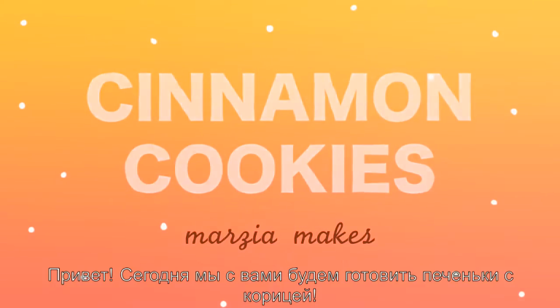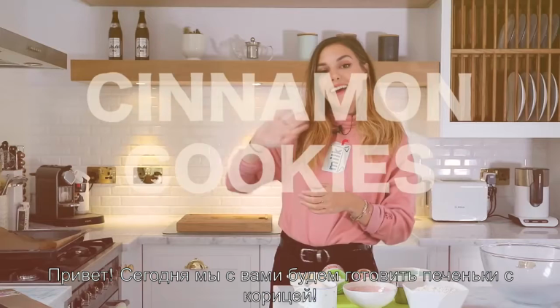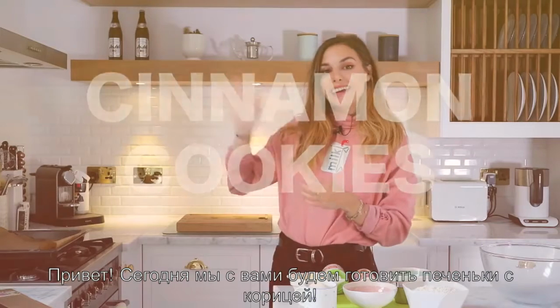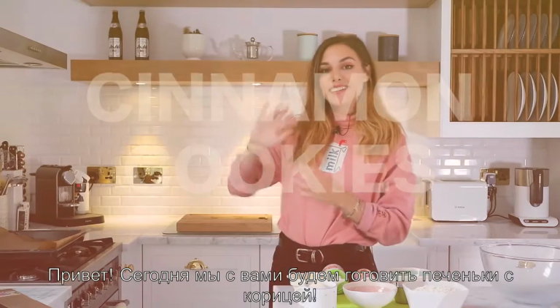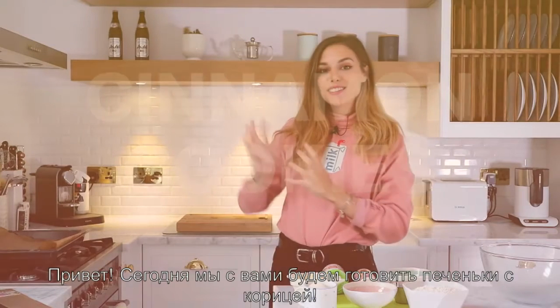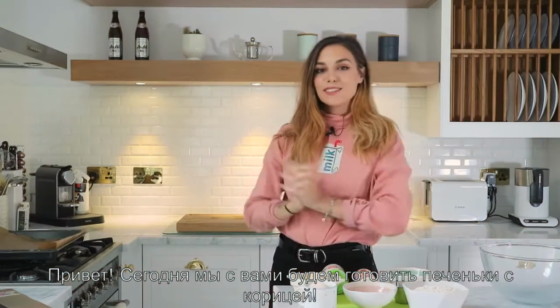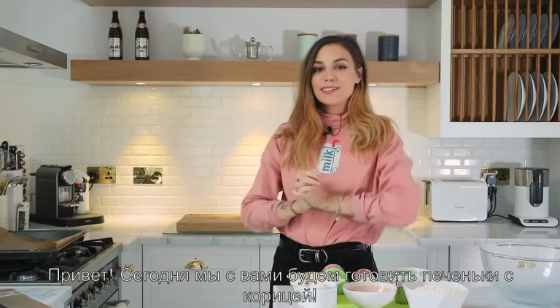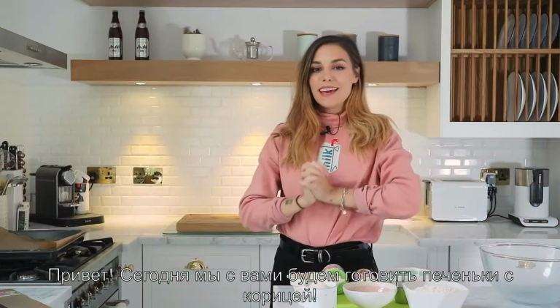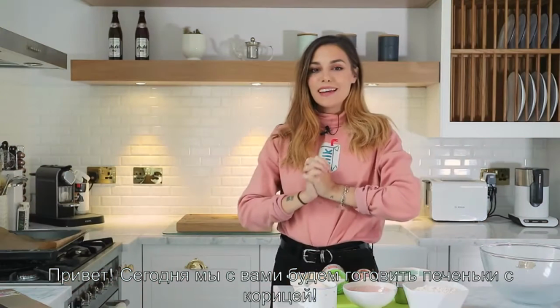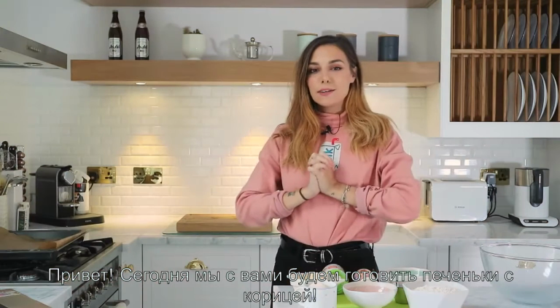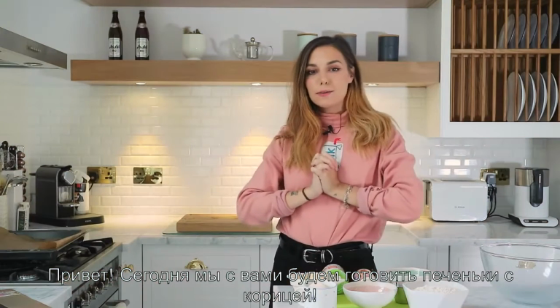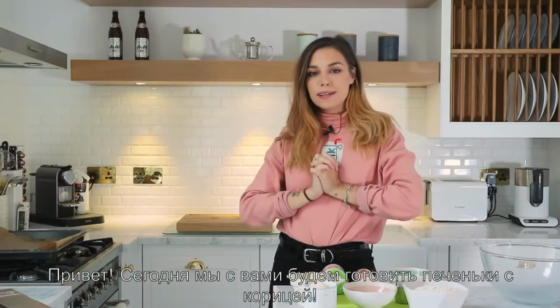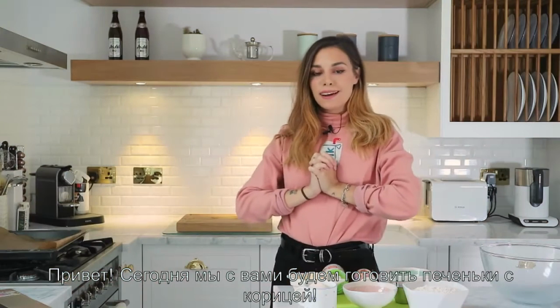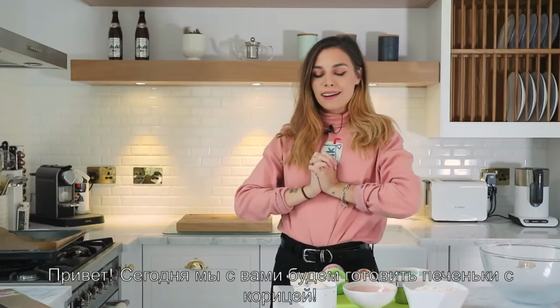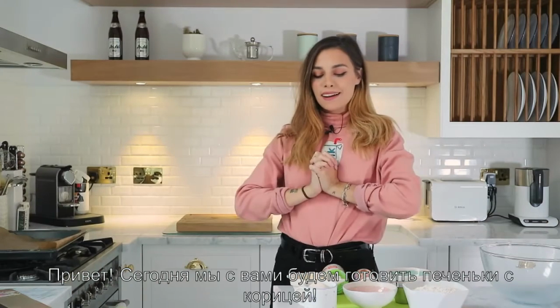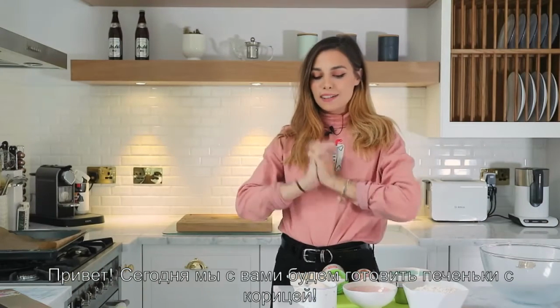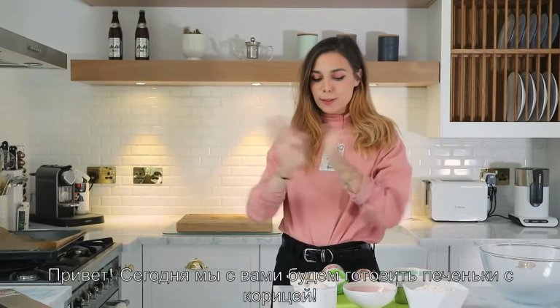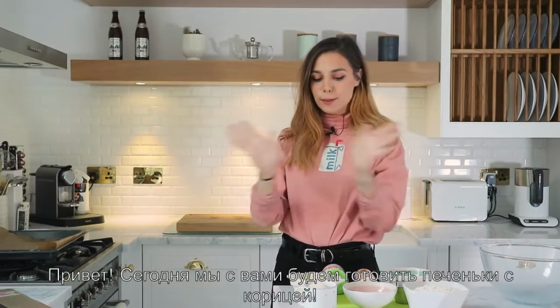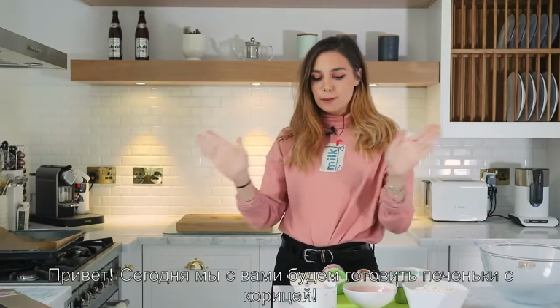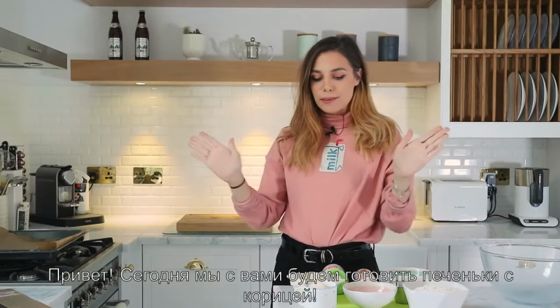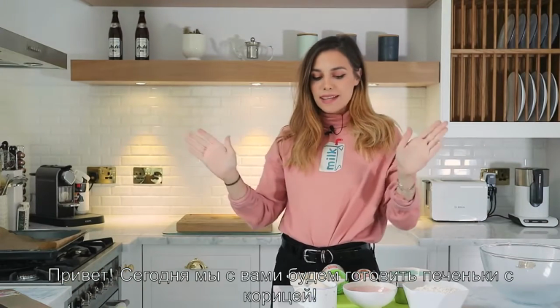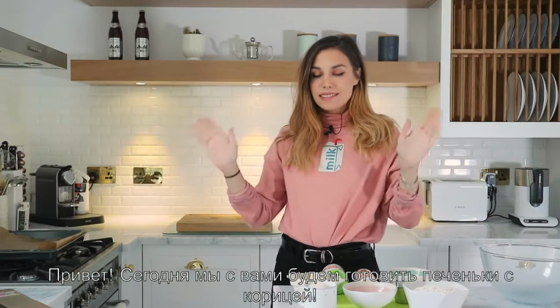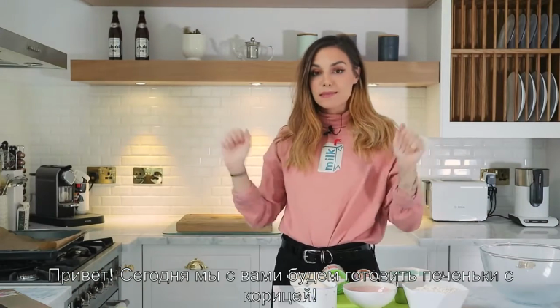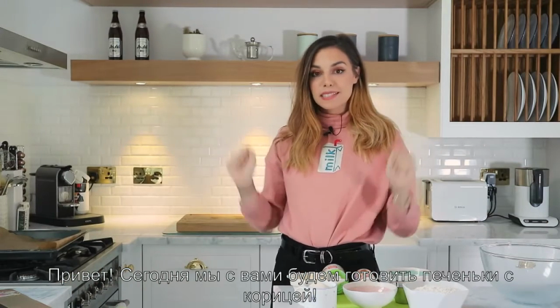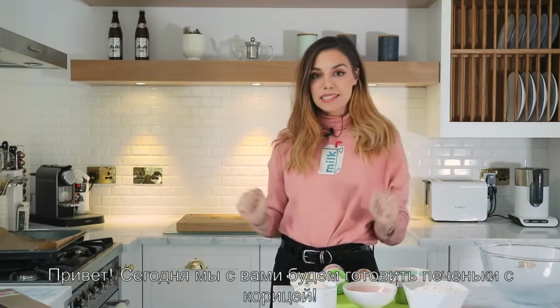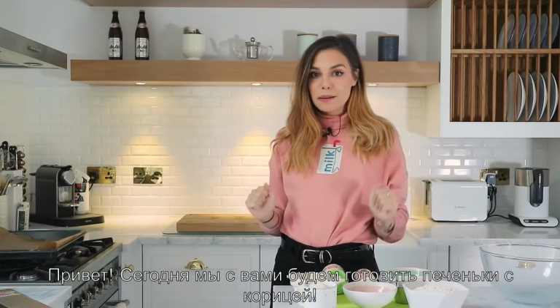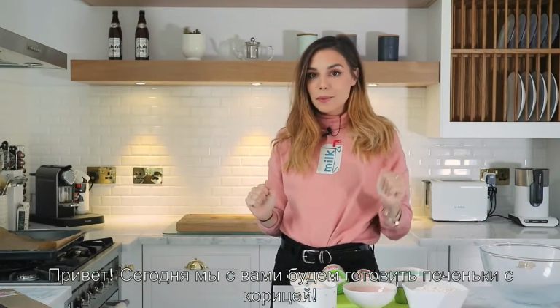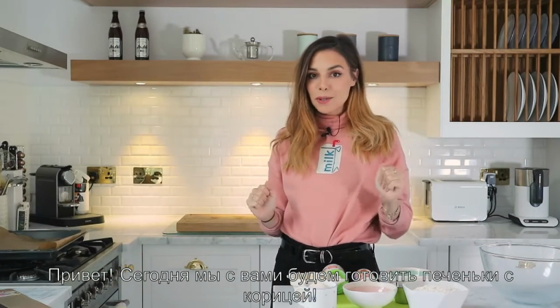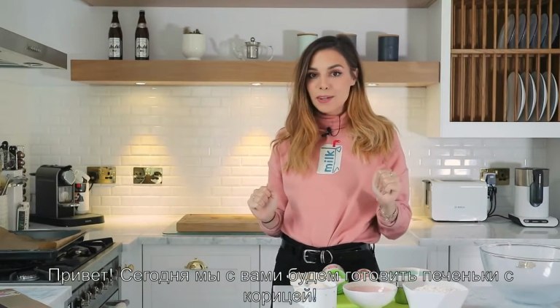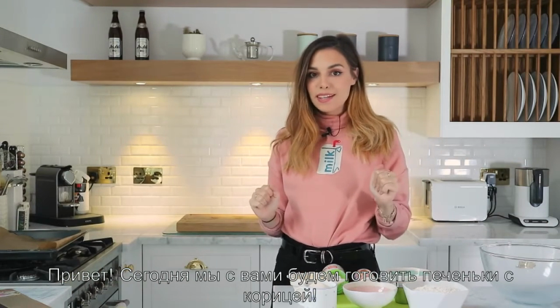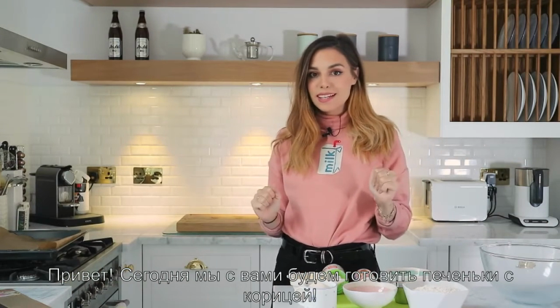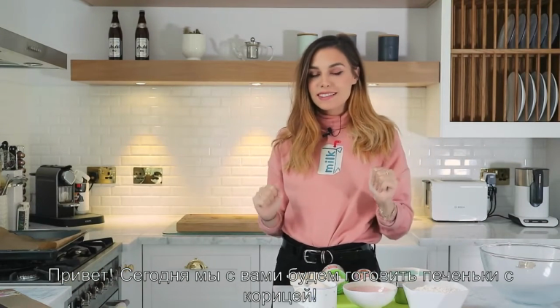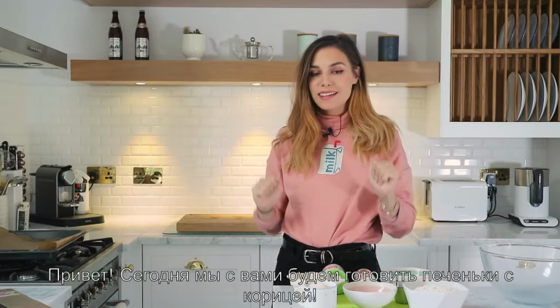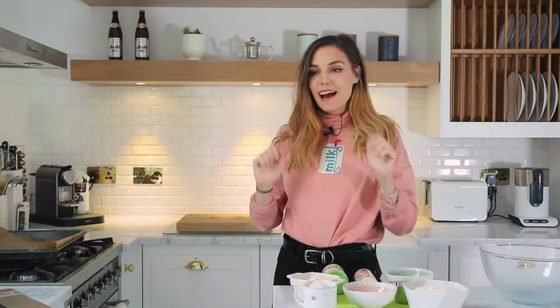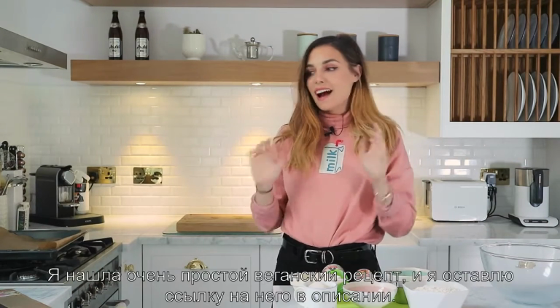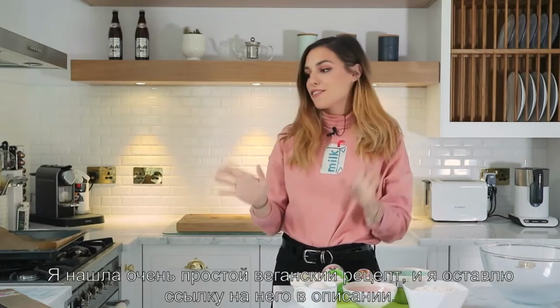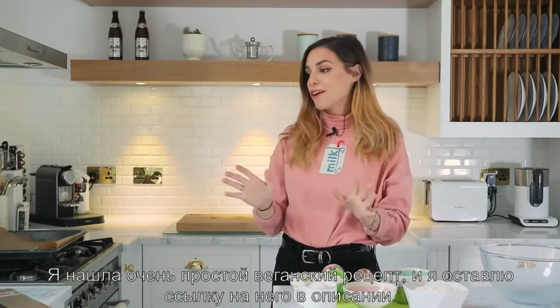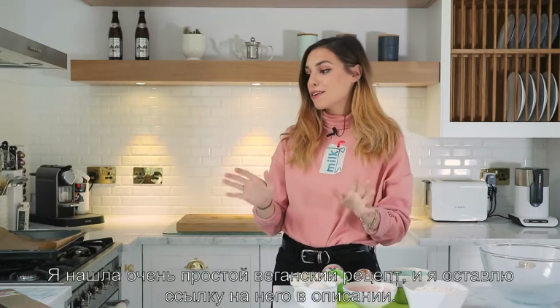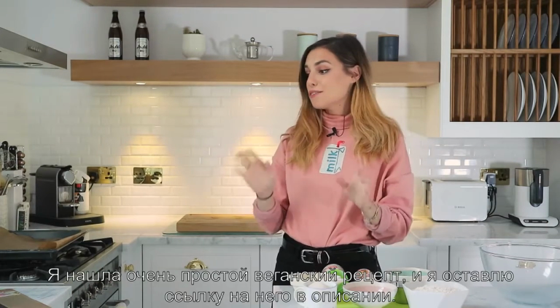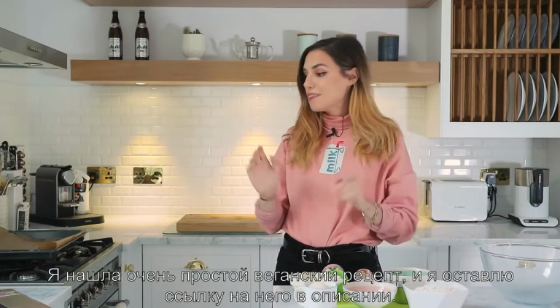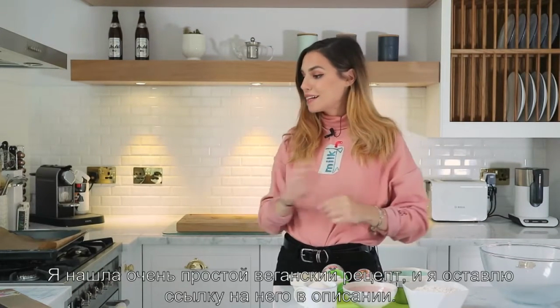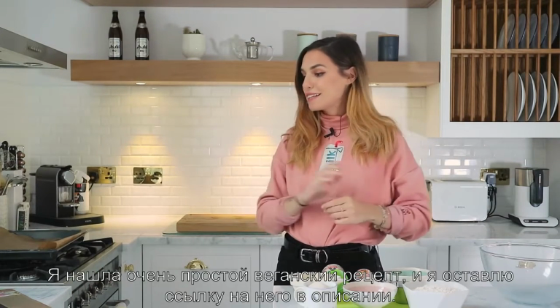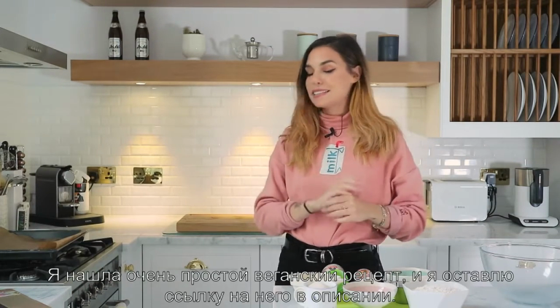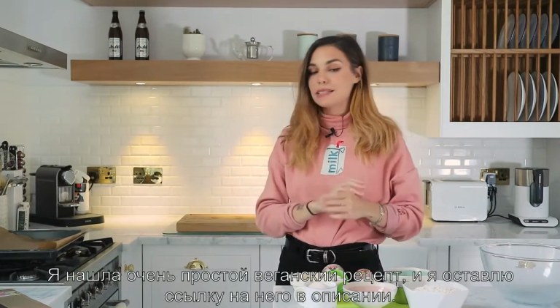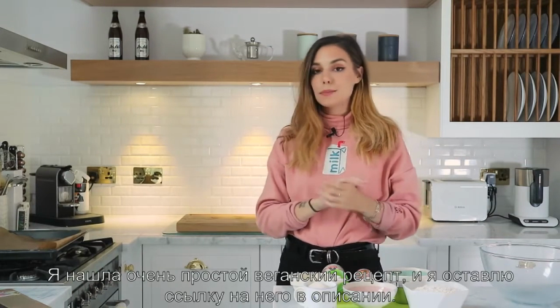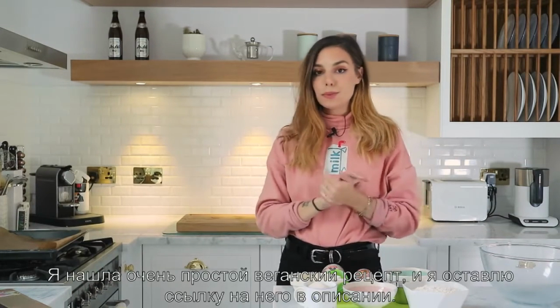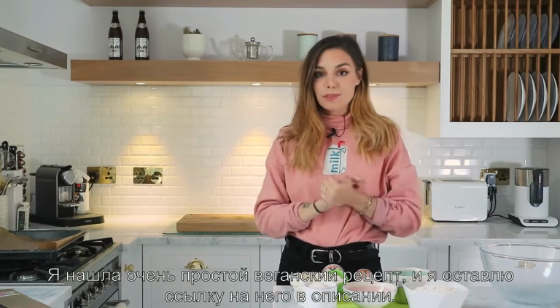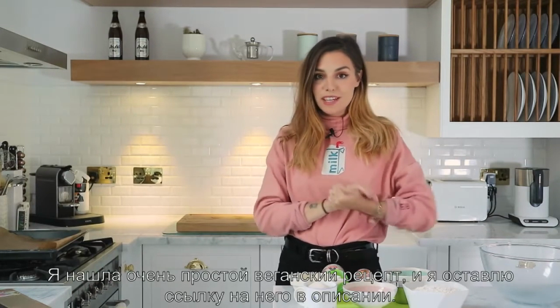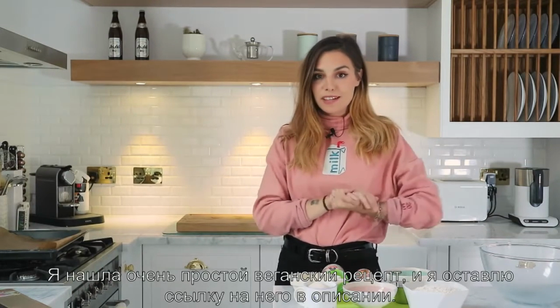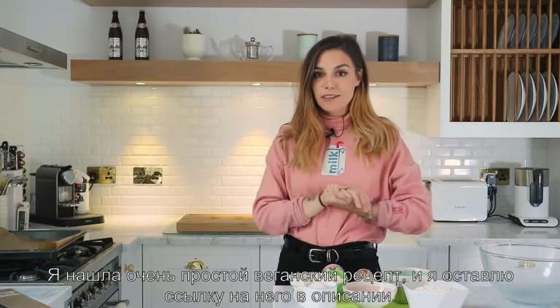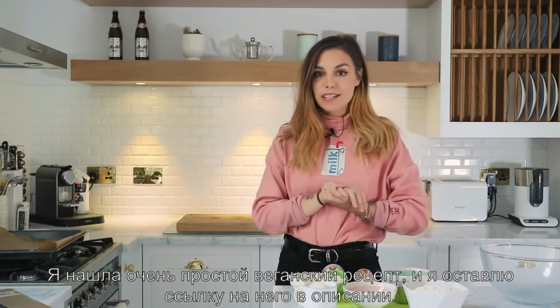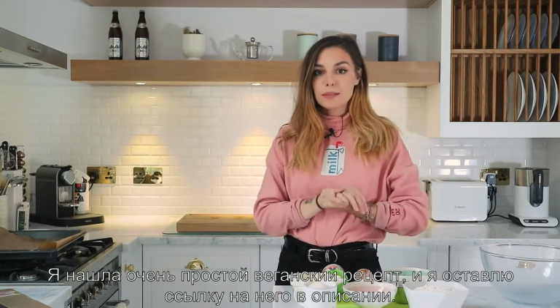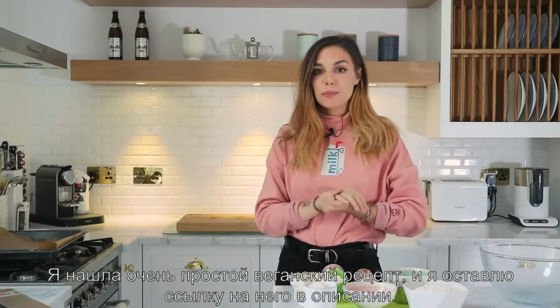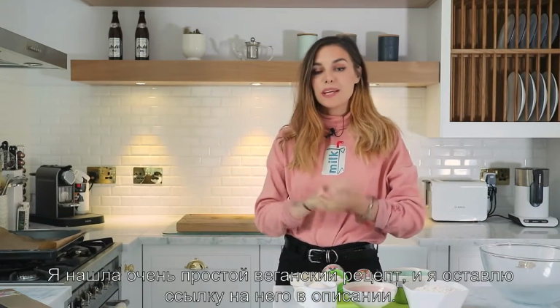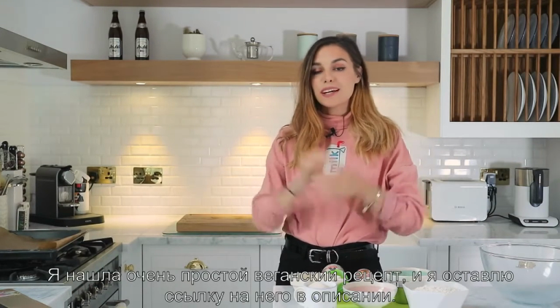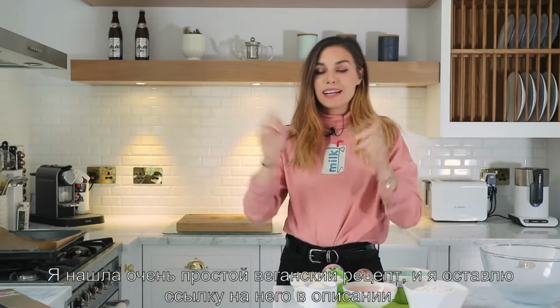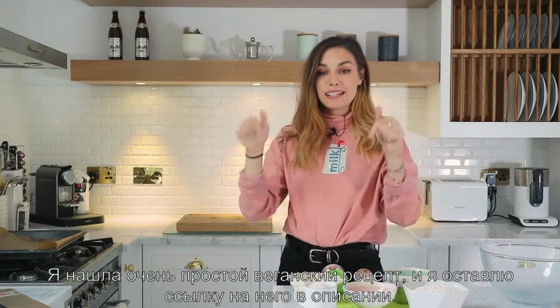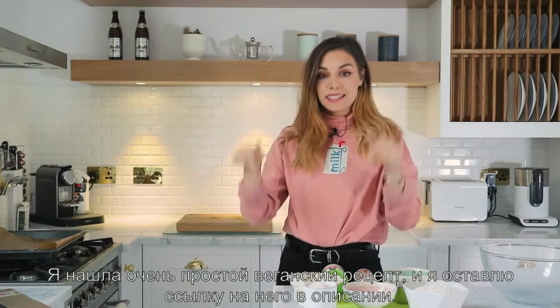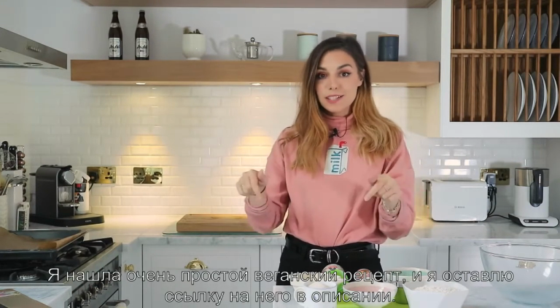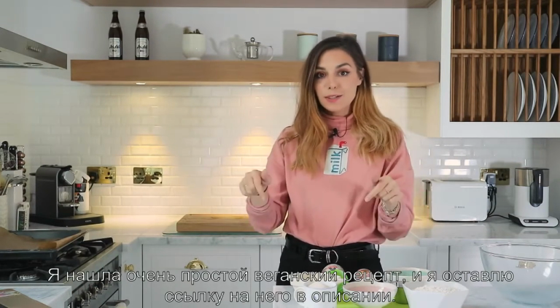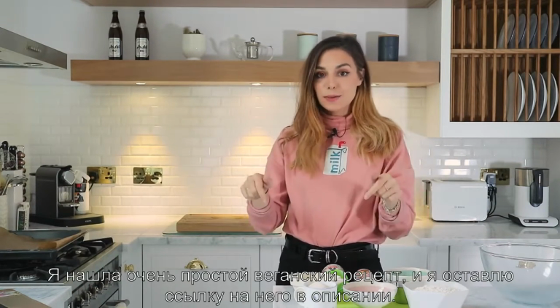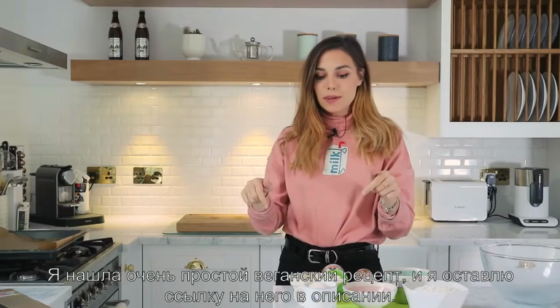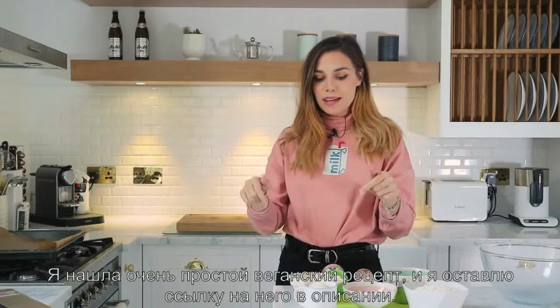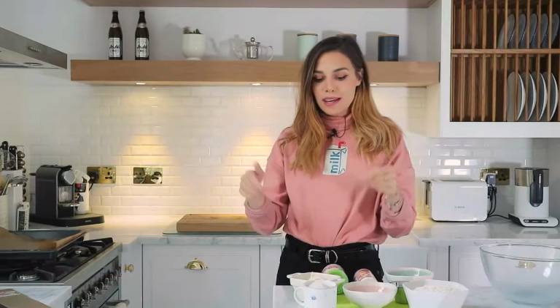Hey! Today you and I are going to make some cinnamon cookies. I found a very simple vegan recipe and I'm gonna link you to it.